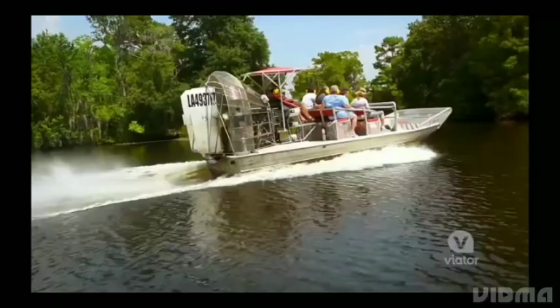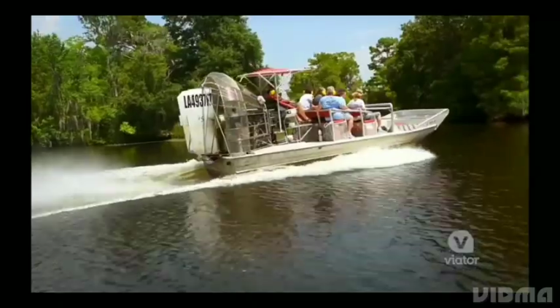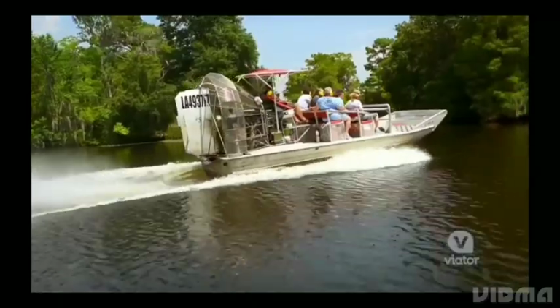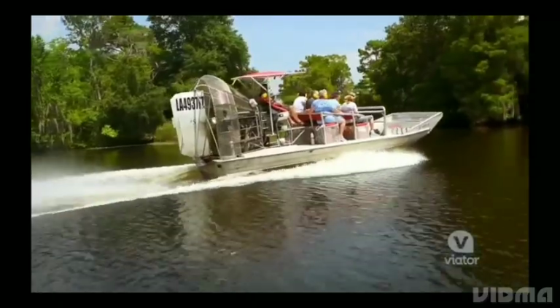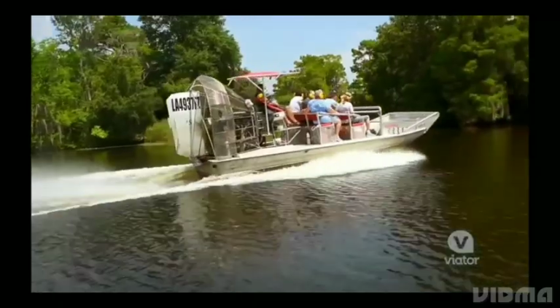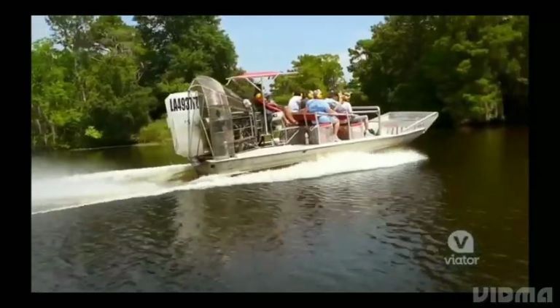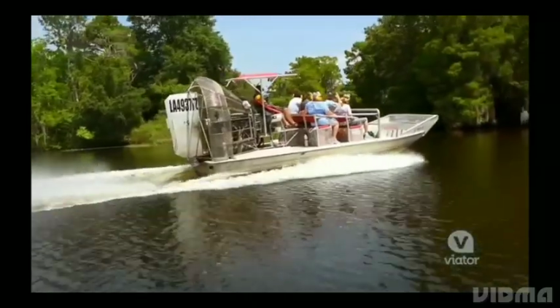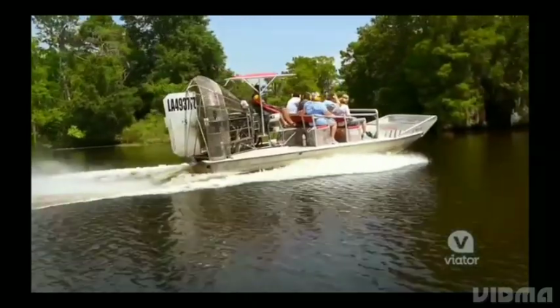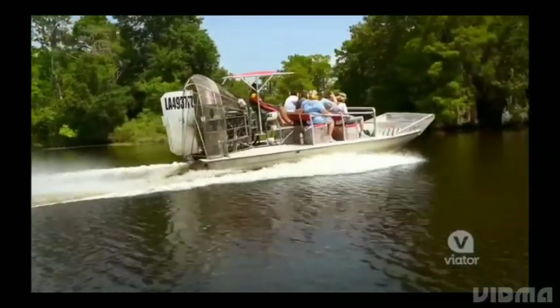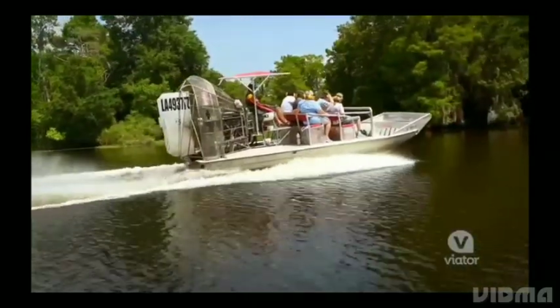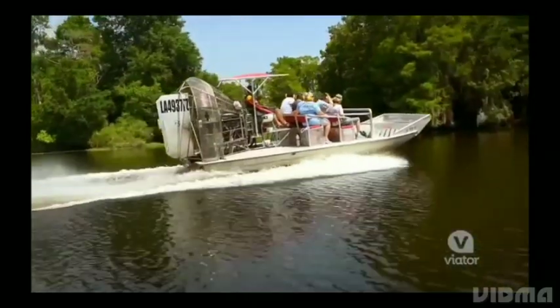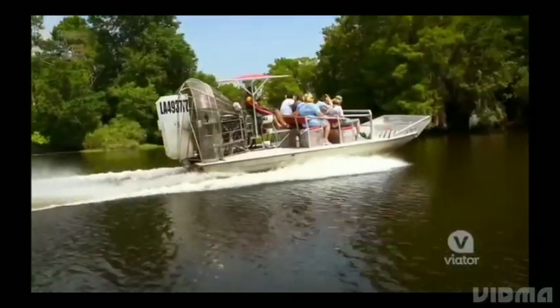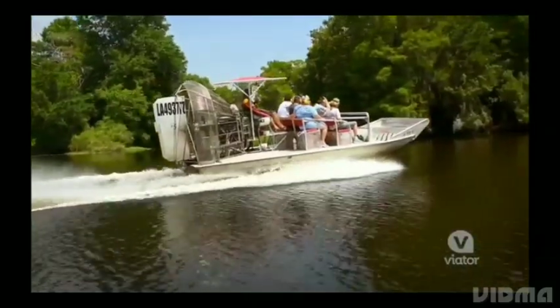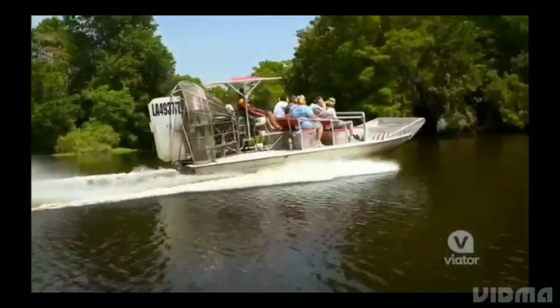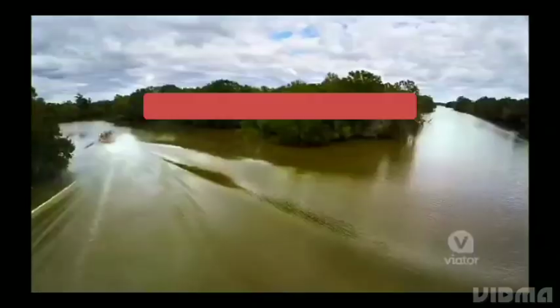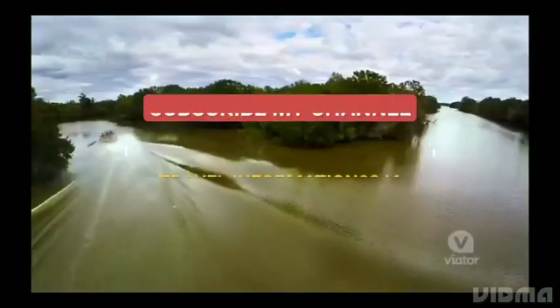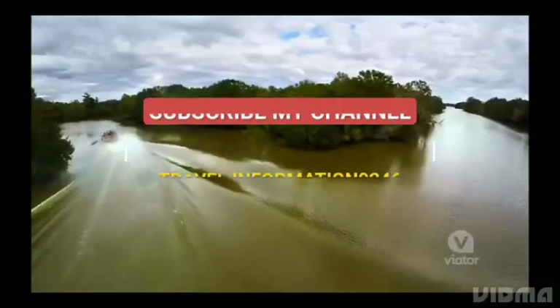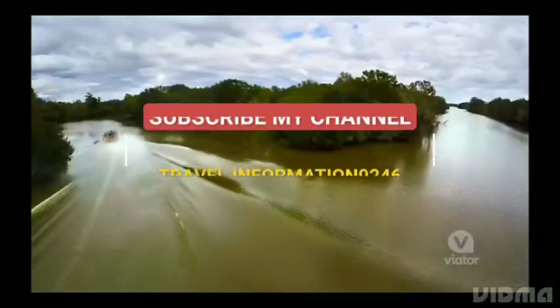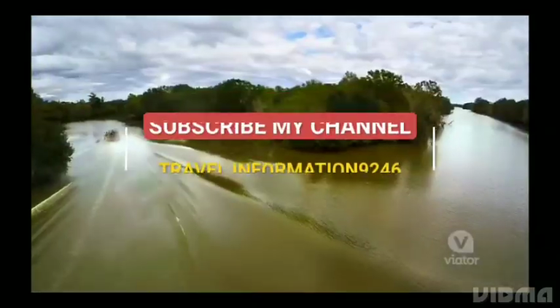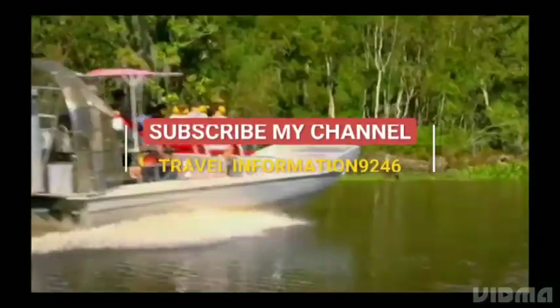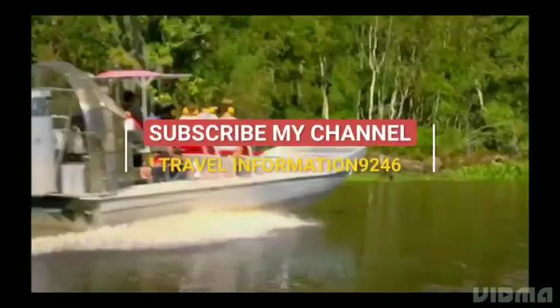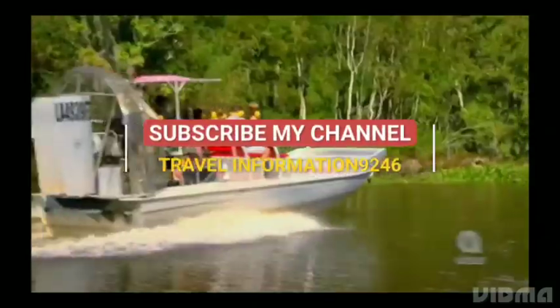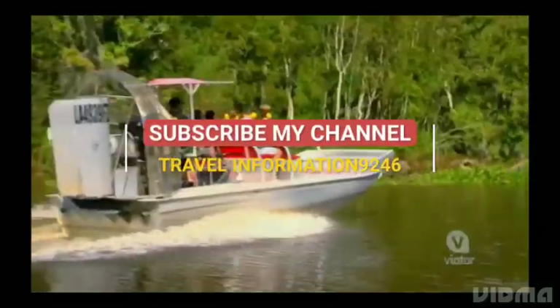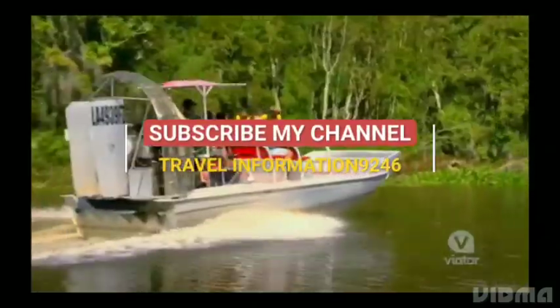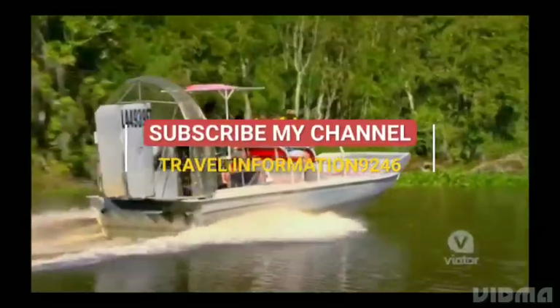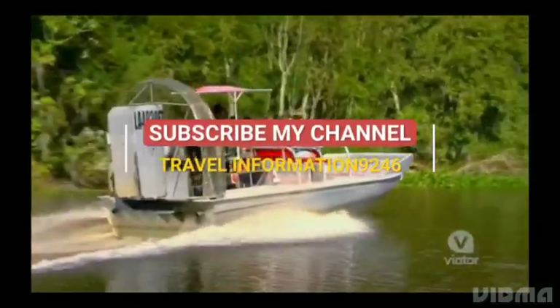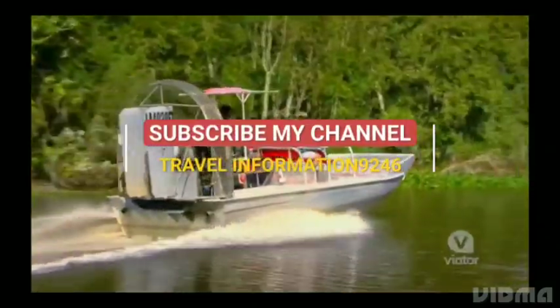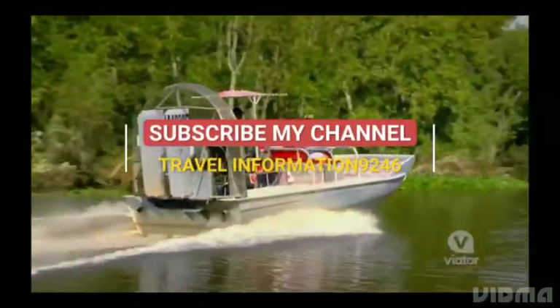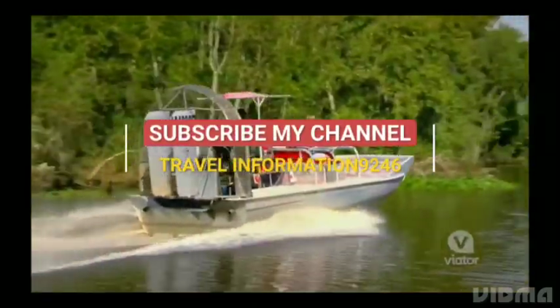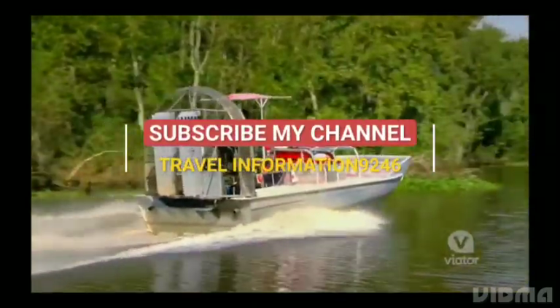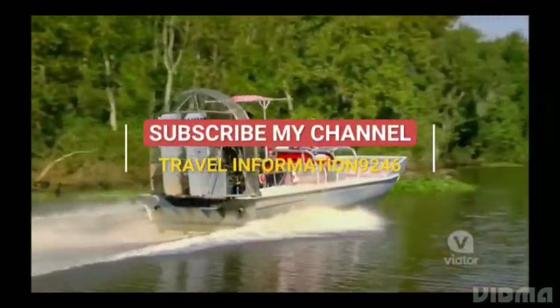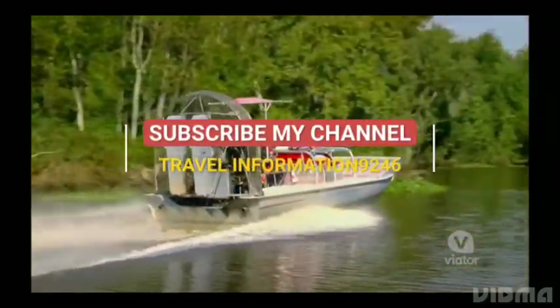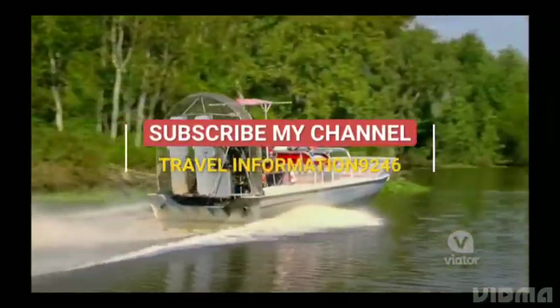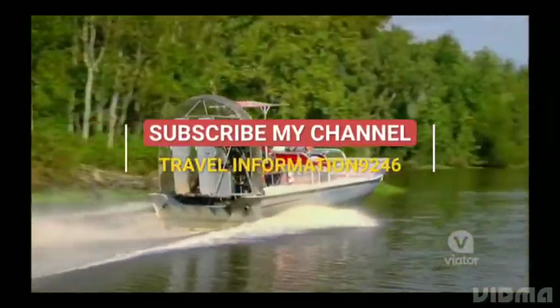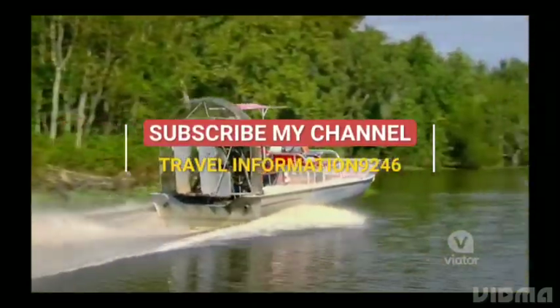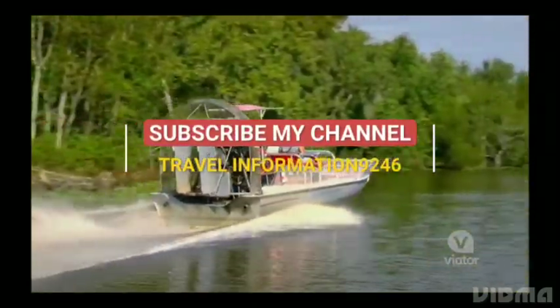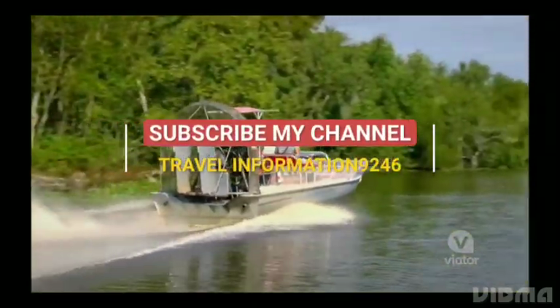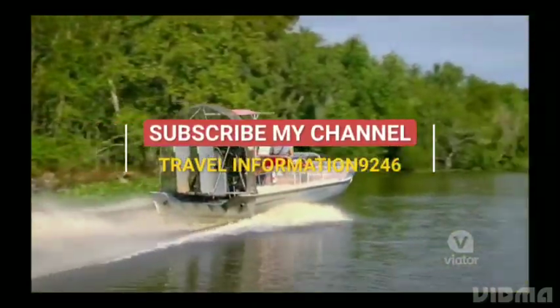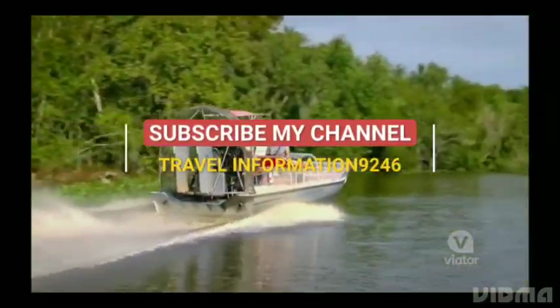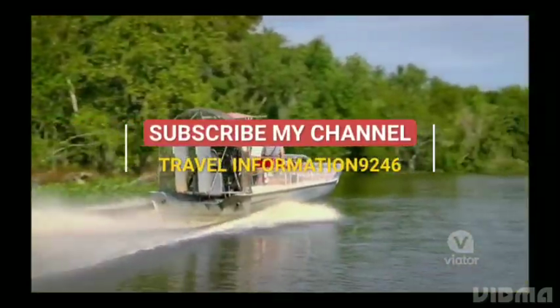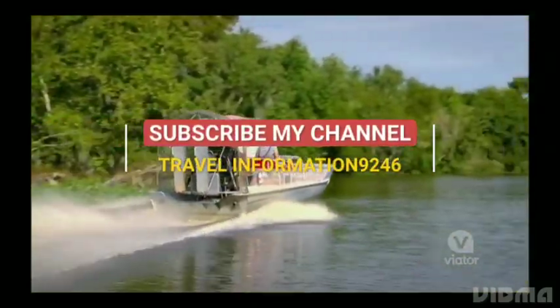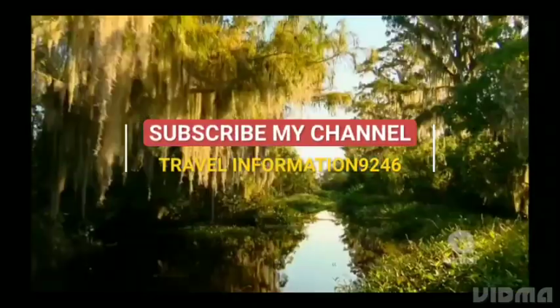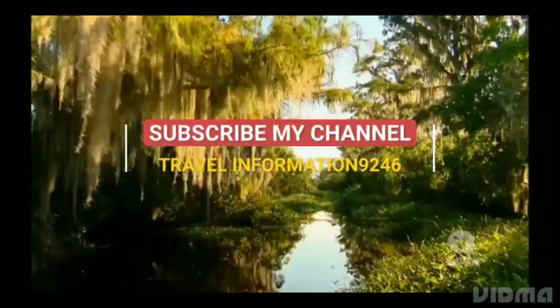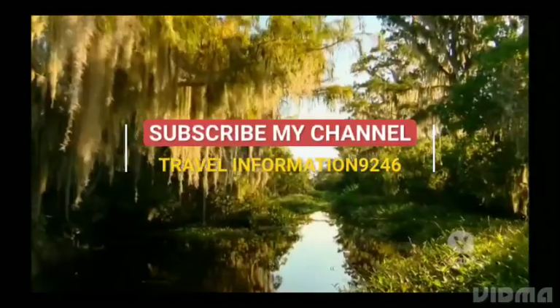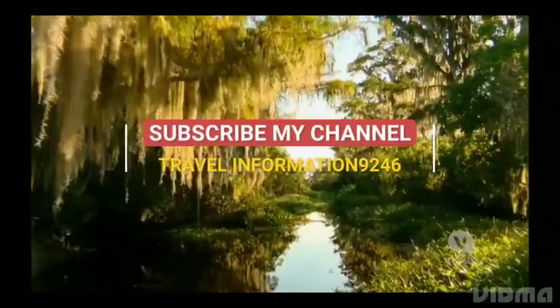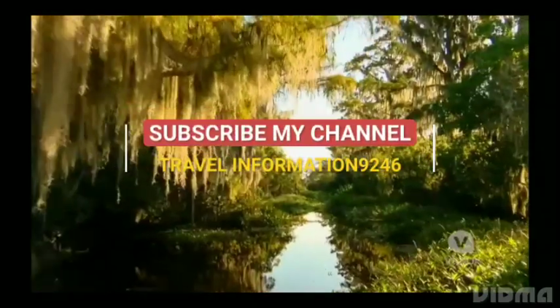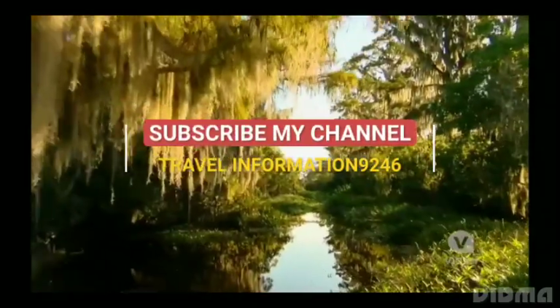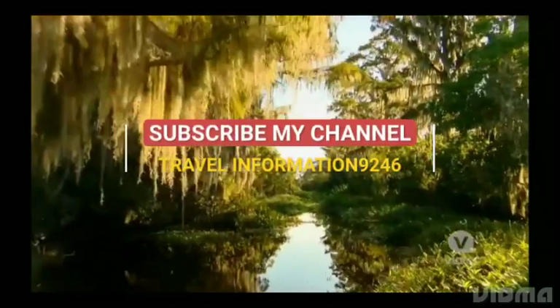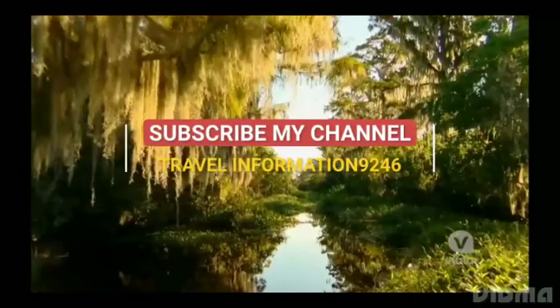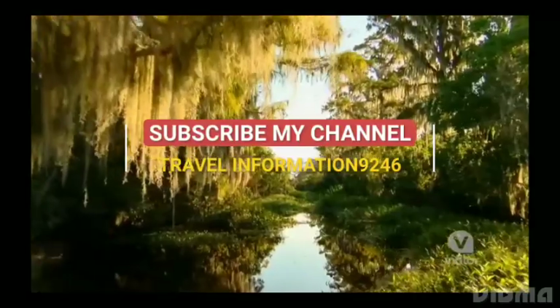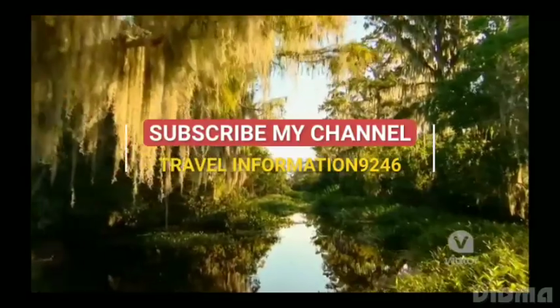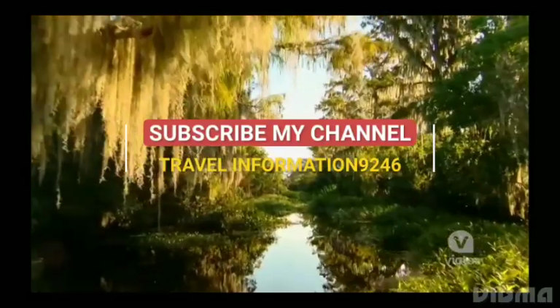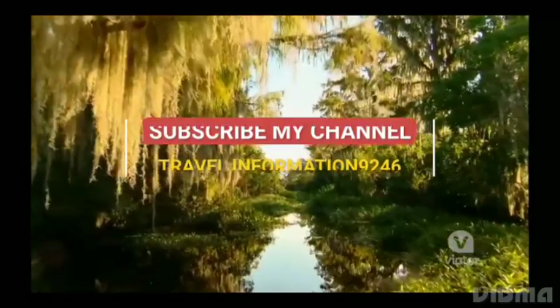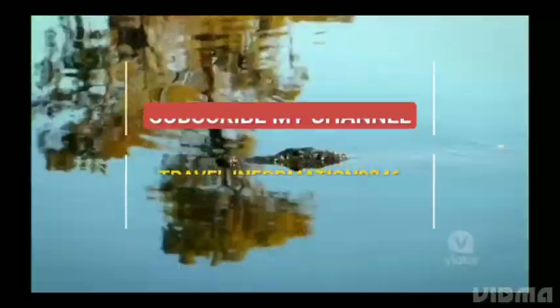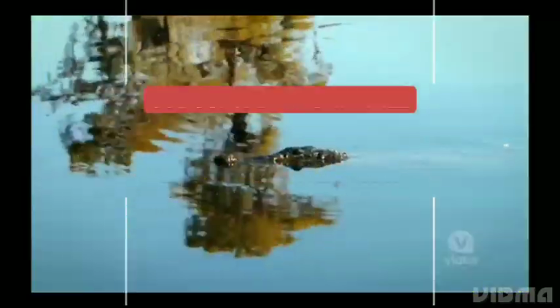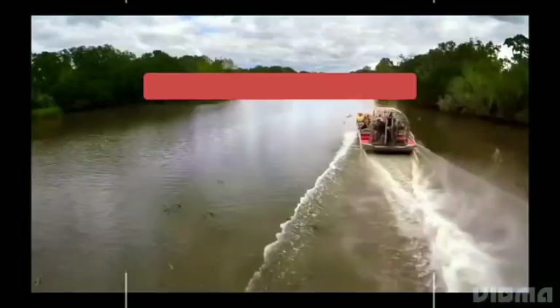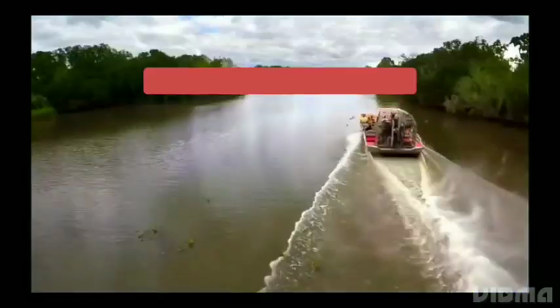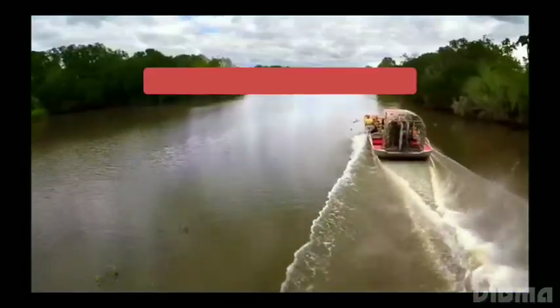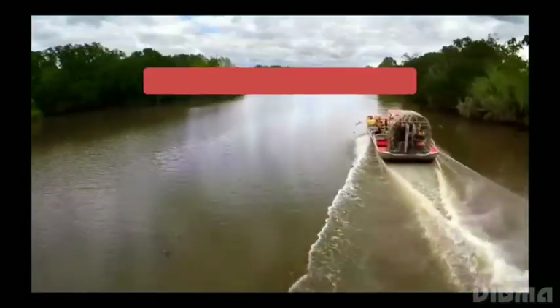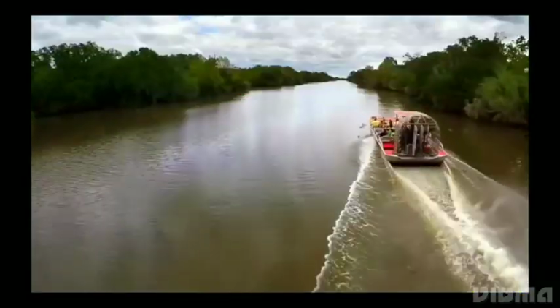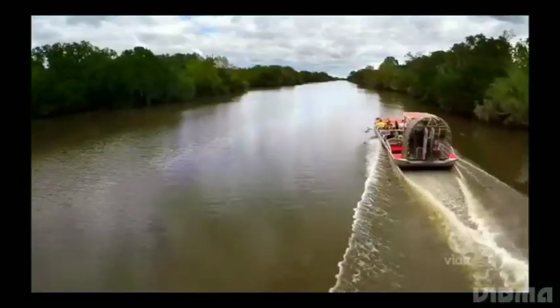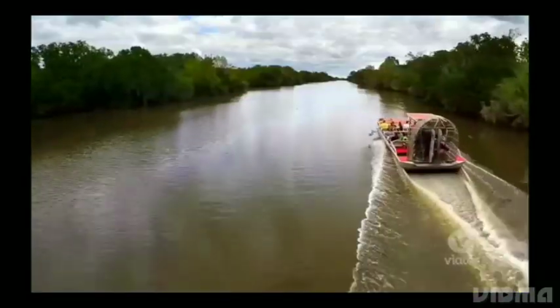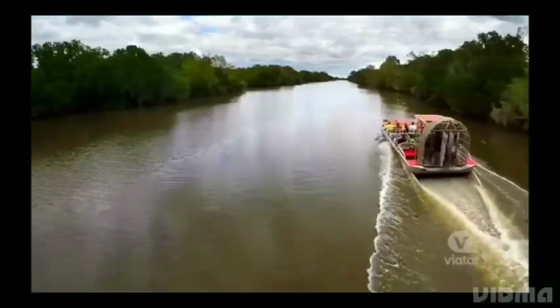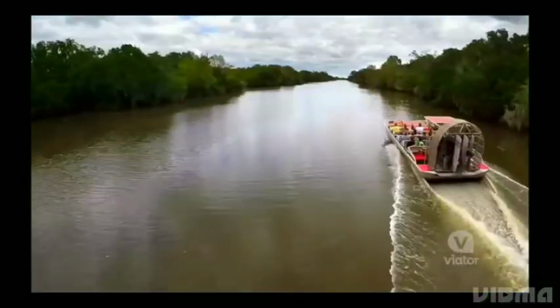Welcome to my channel, Travel Information. If you come to my channel, please like, subscribe, and share my video with your family, friends, and relatives.